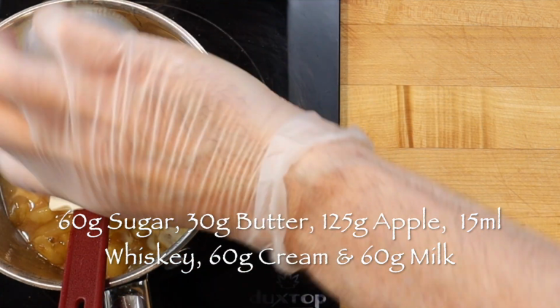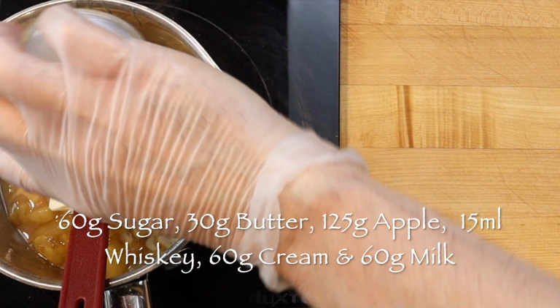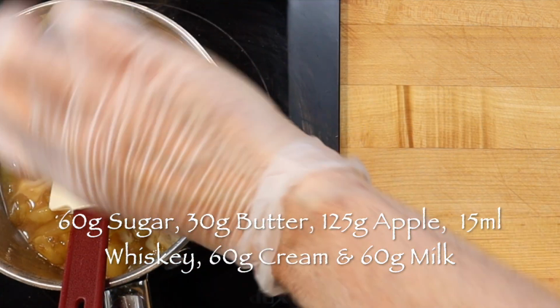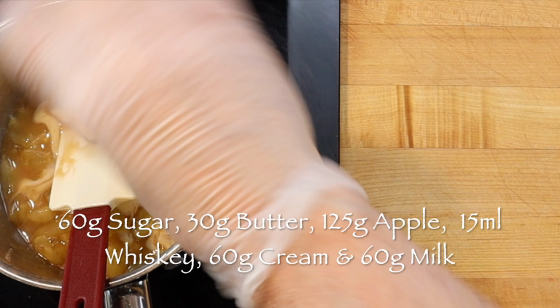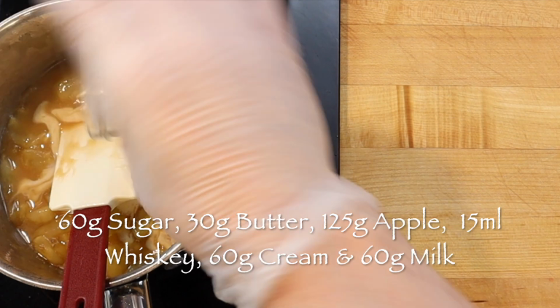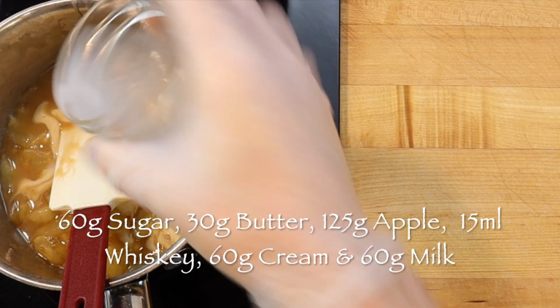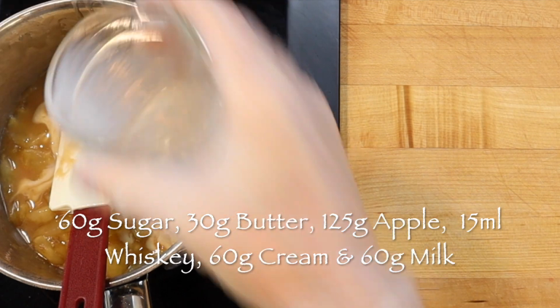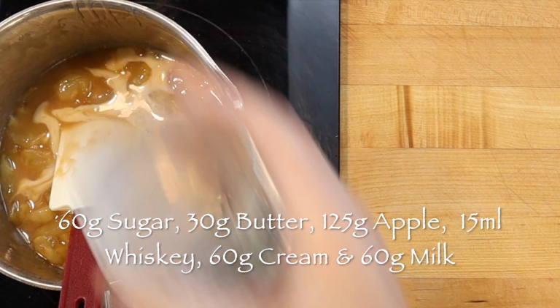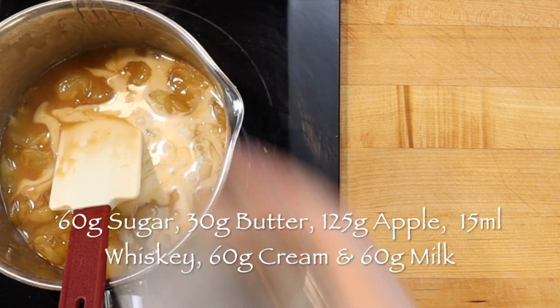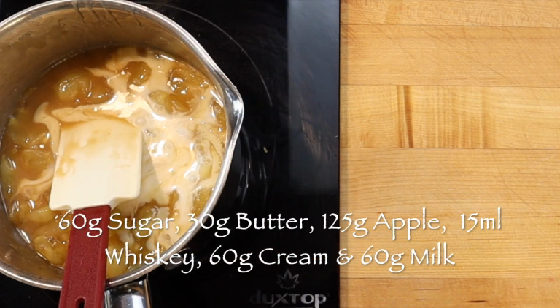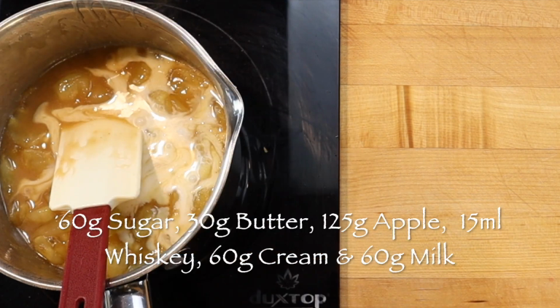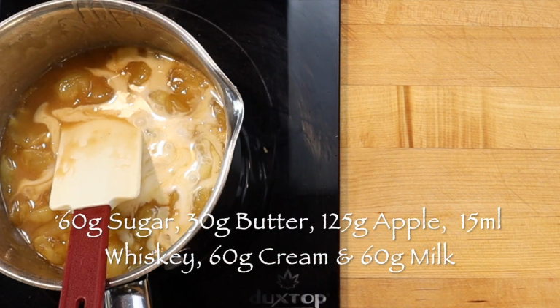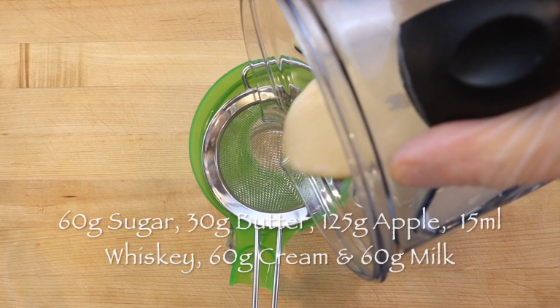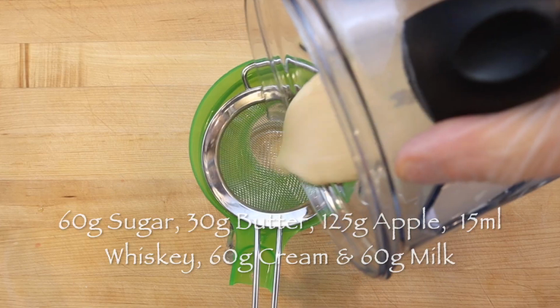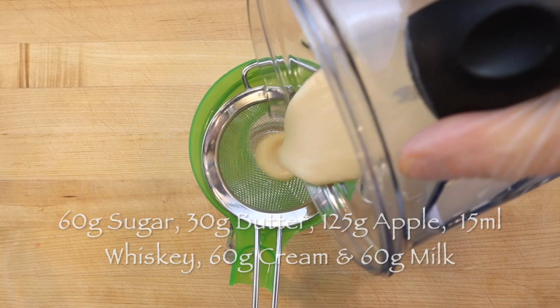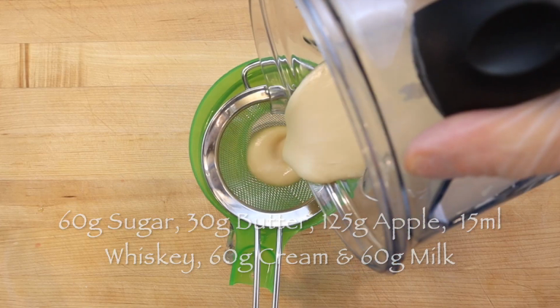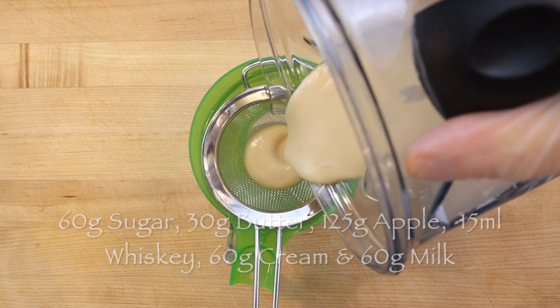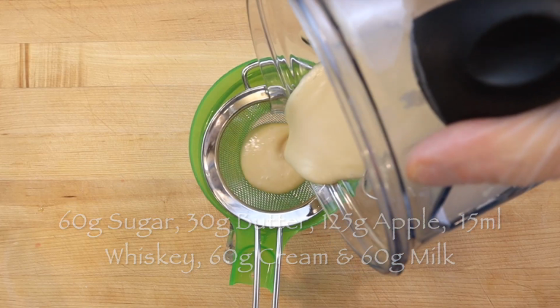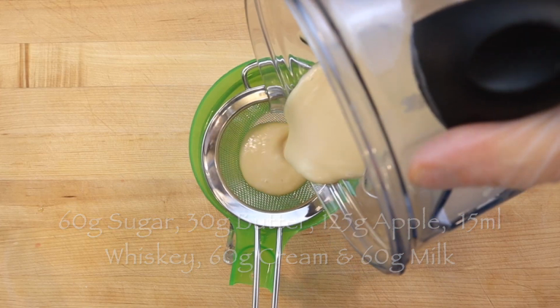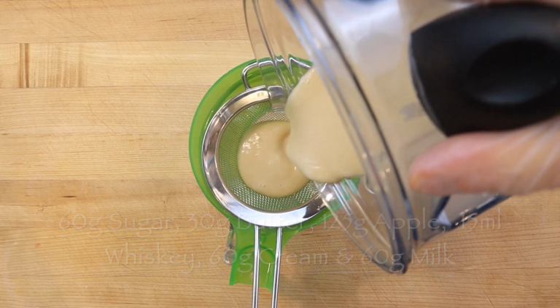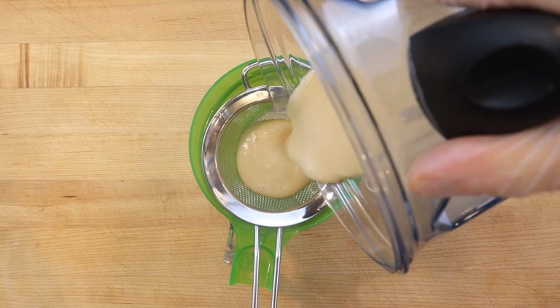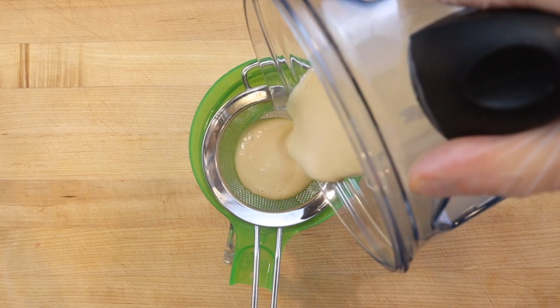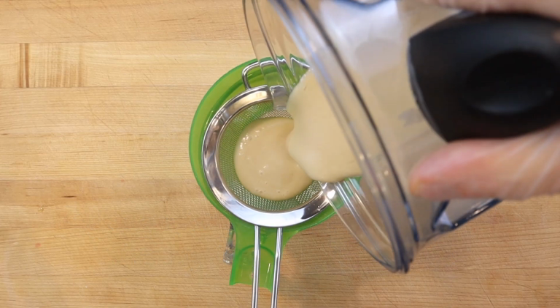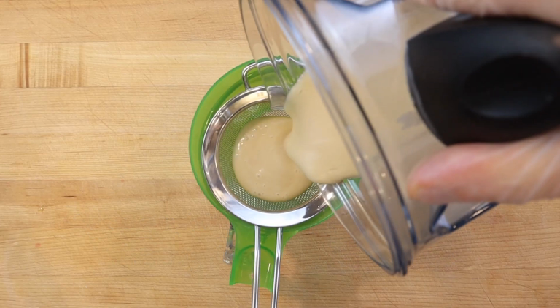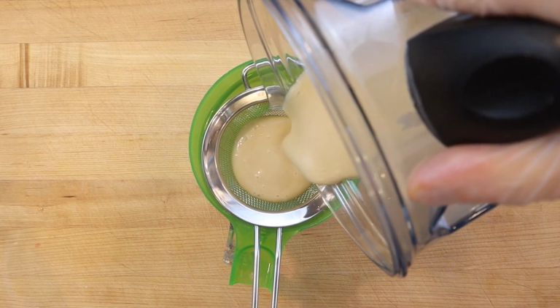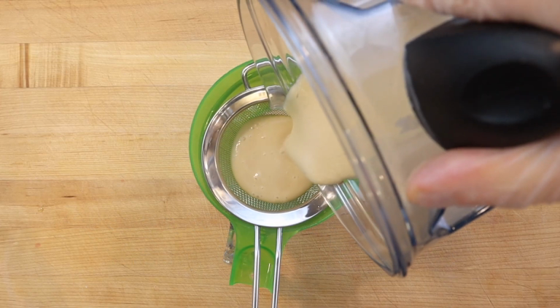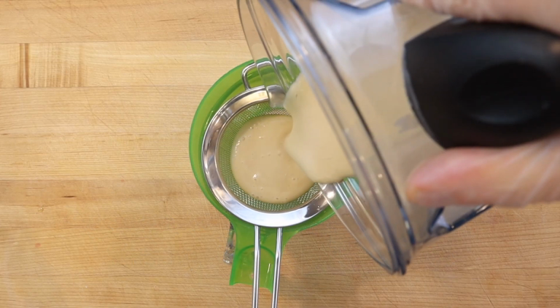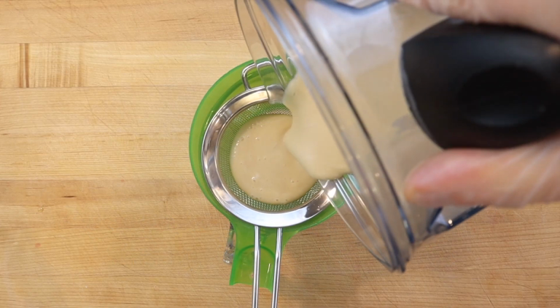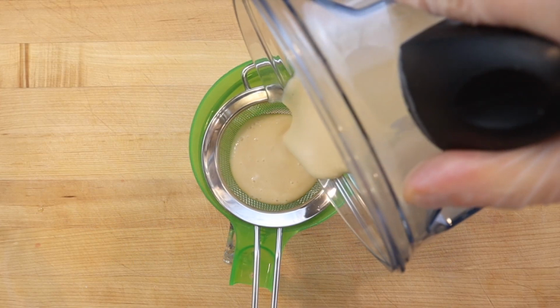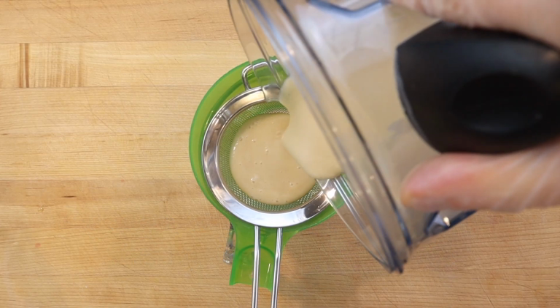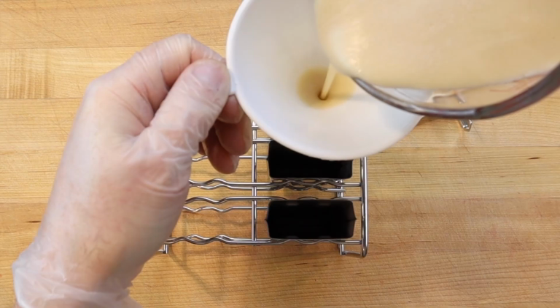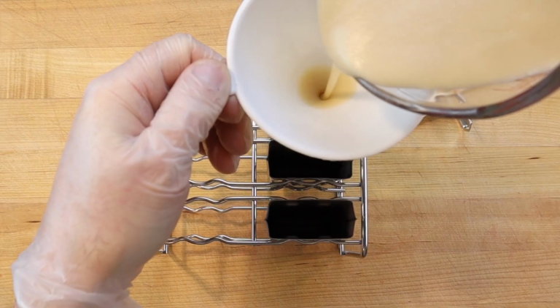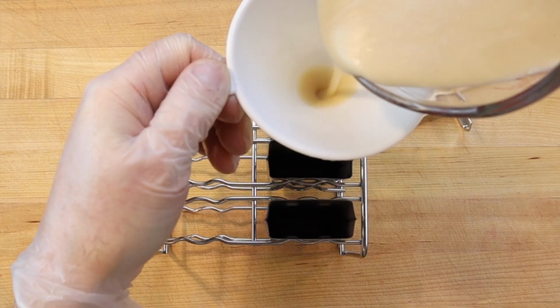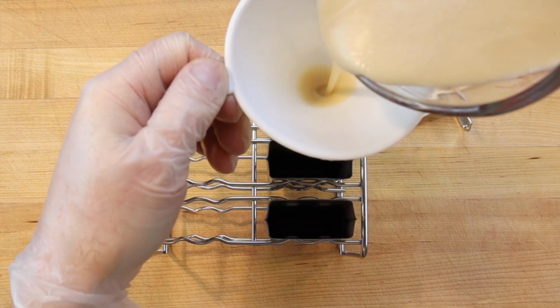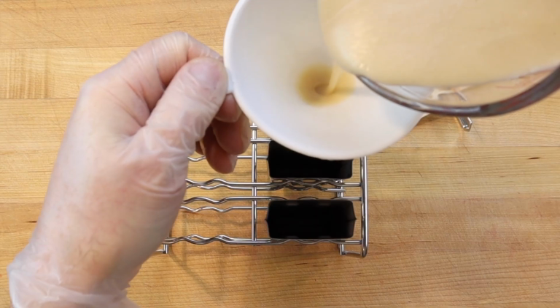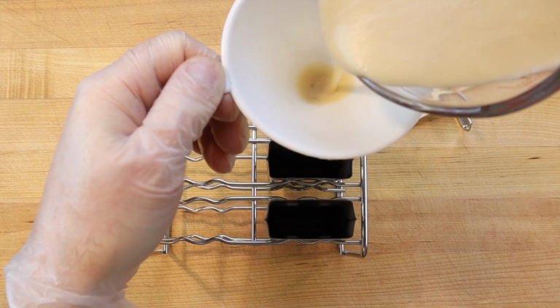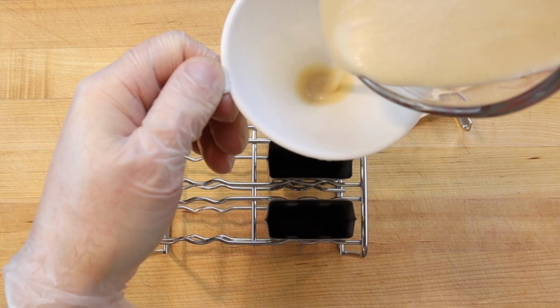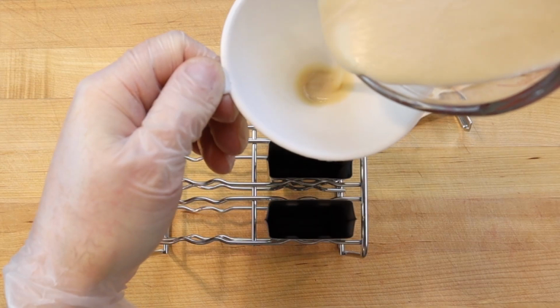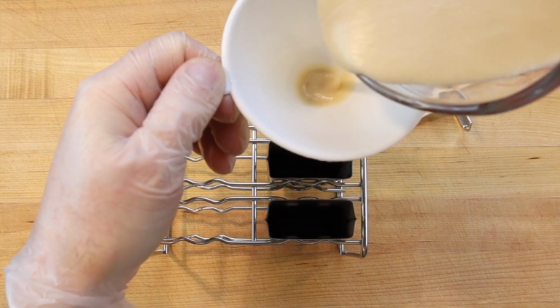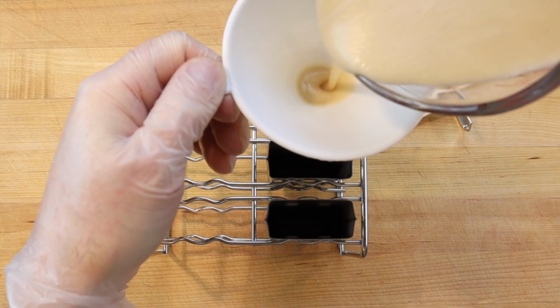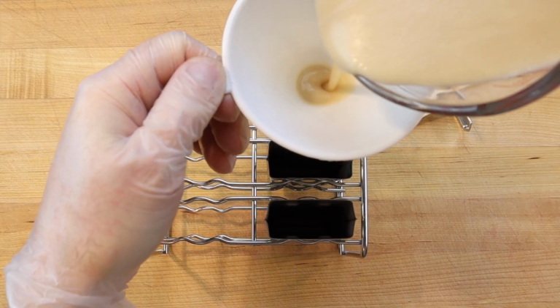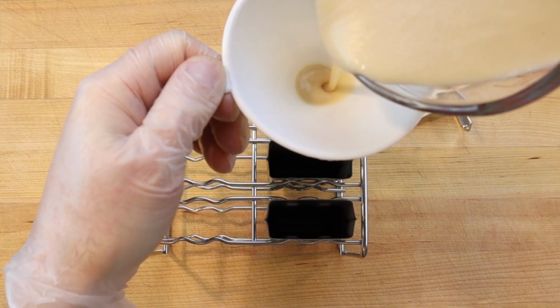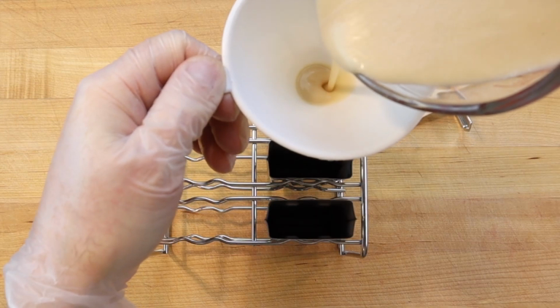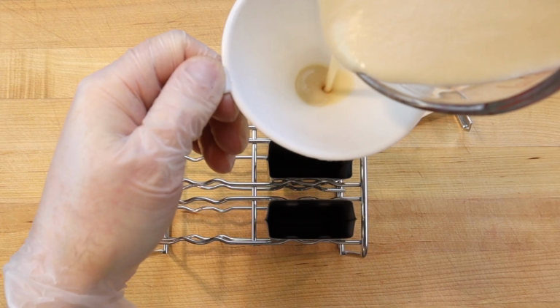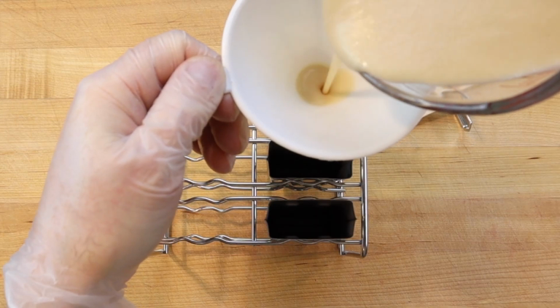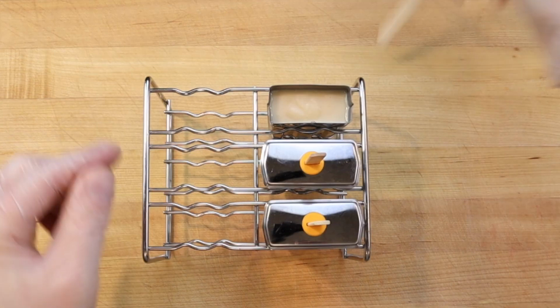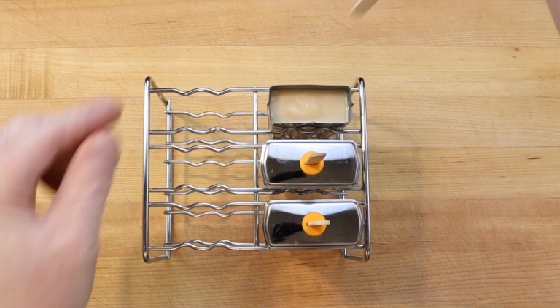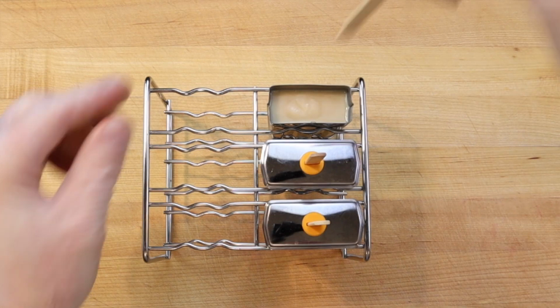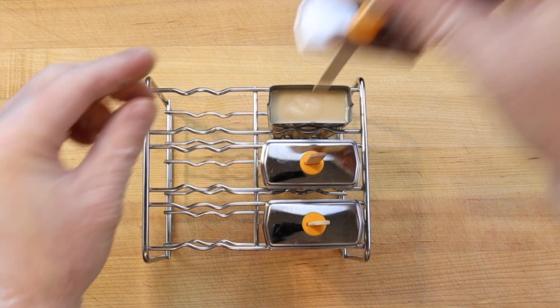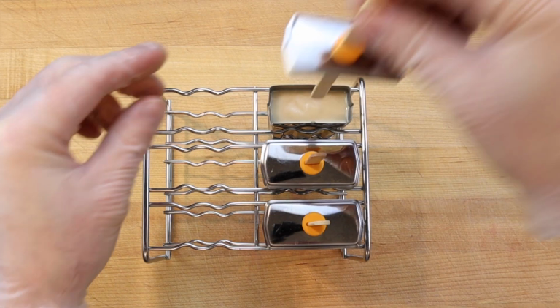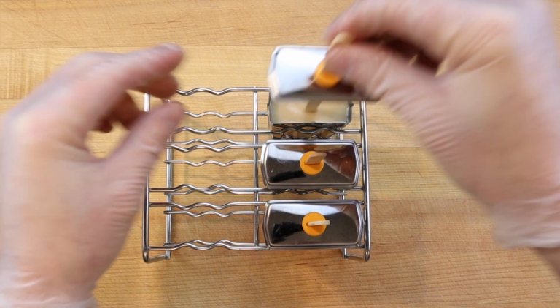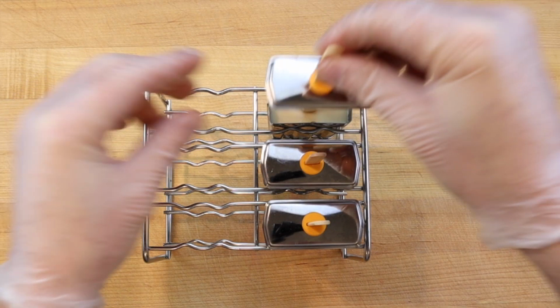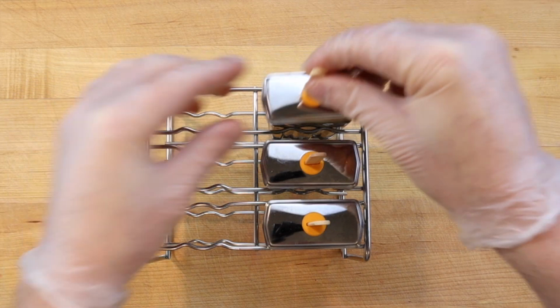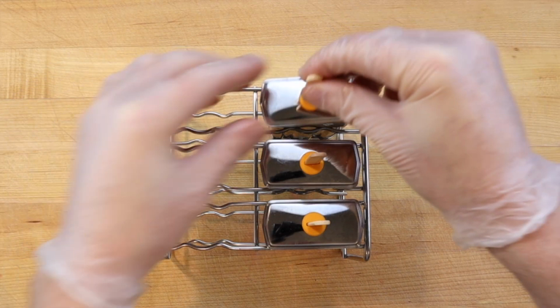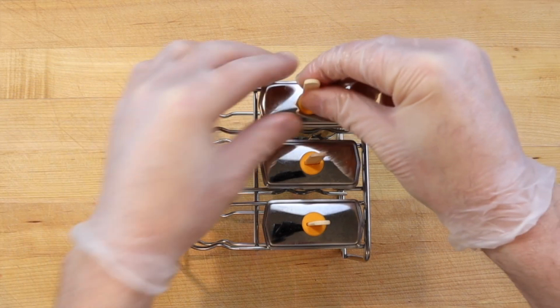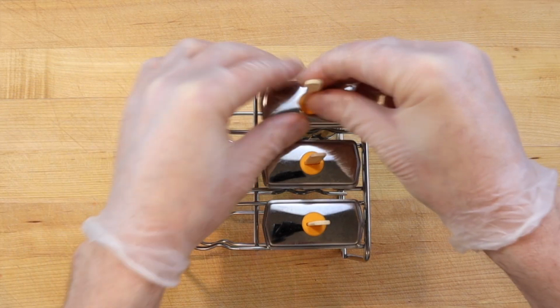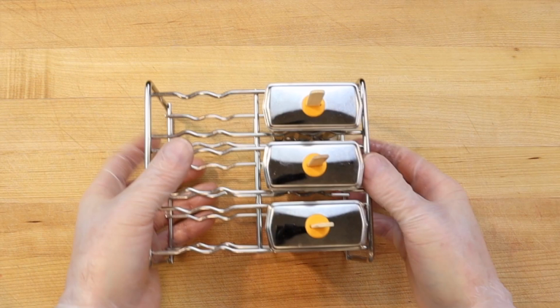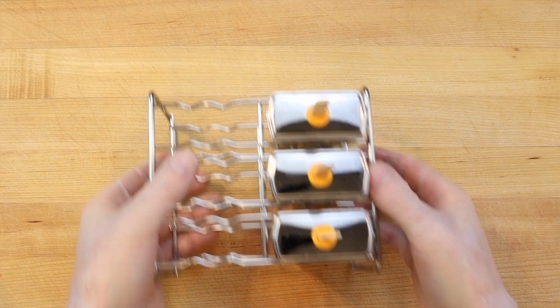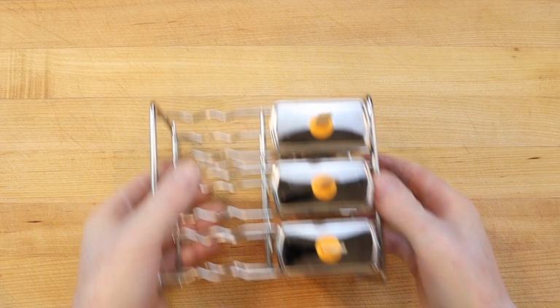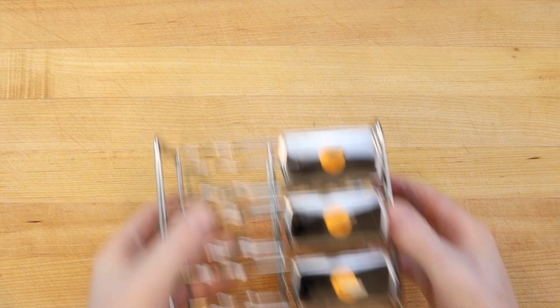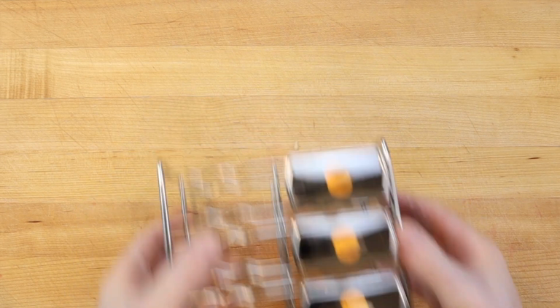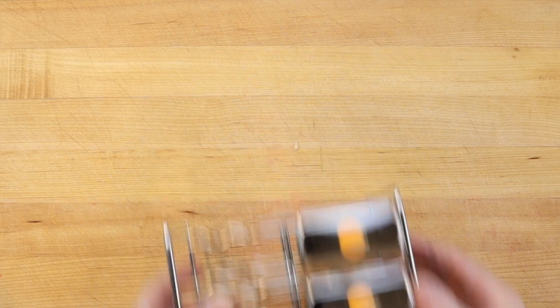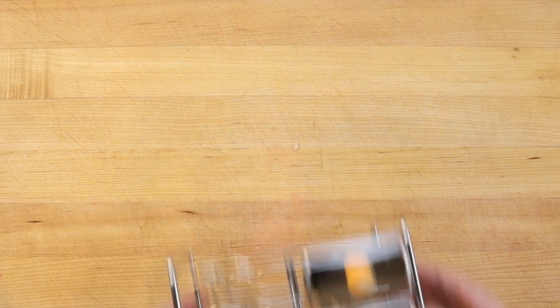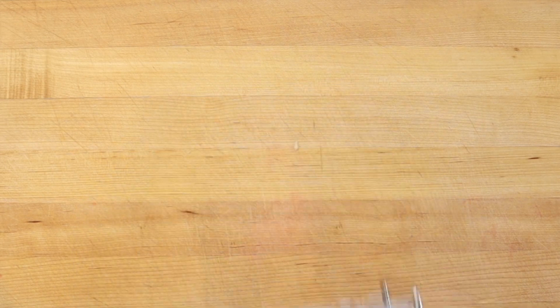Then puree and strain through a fine mesh sieve and allow to cool. Then divide between the ice pop molds and freeze.